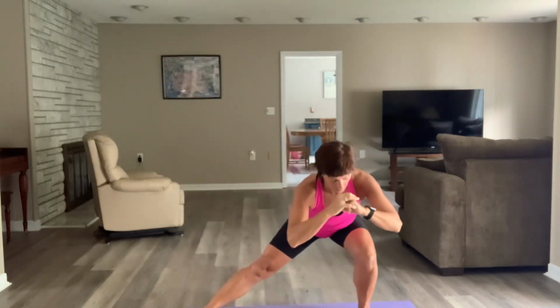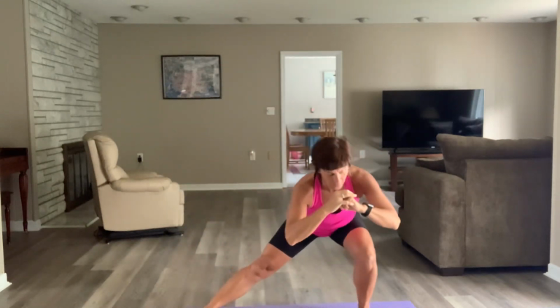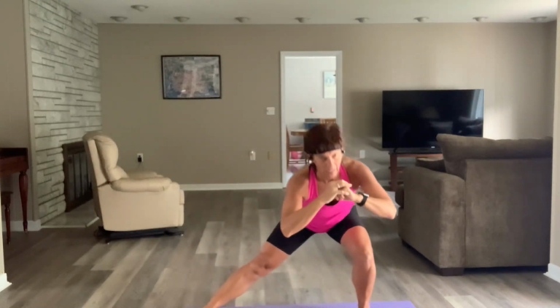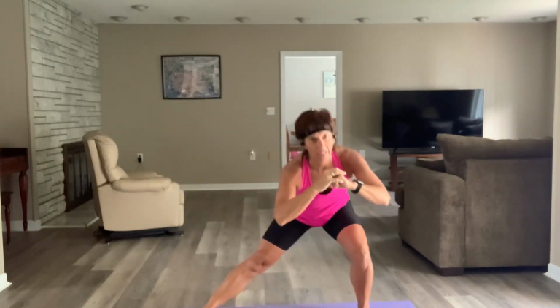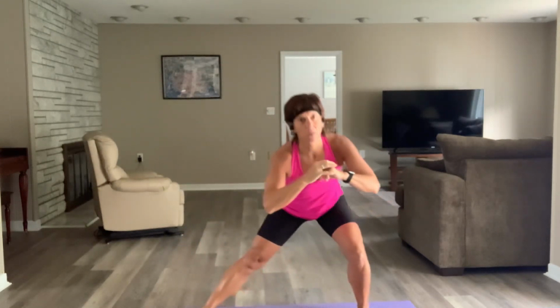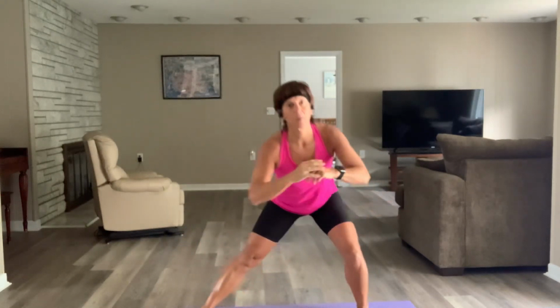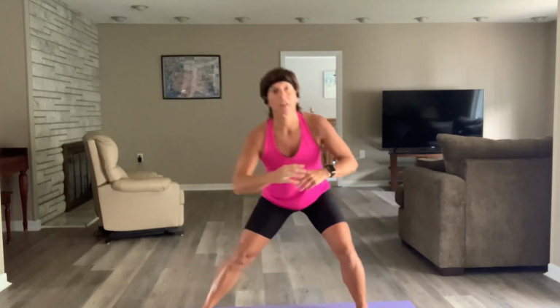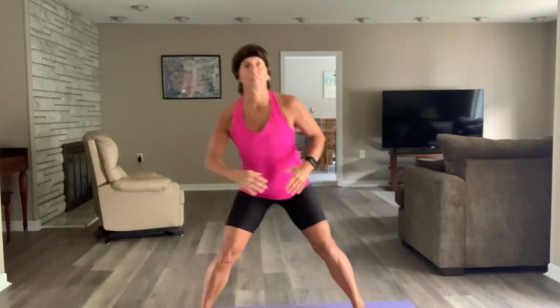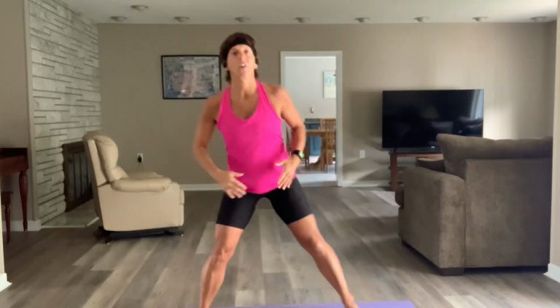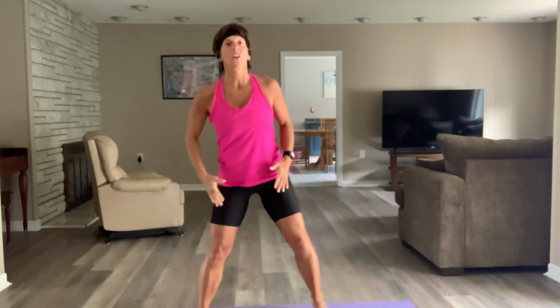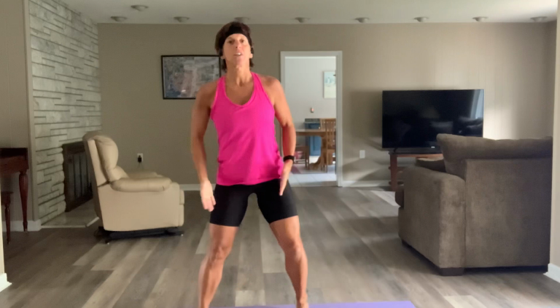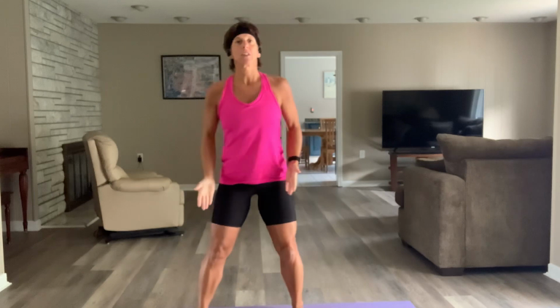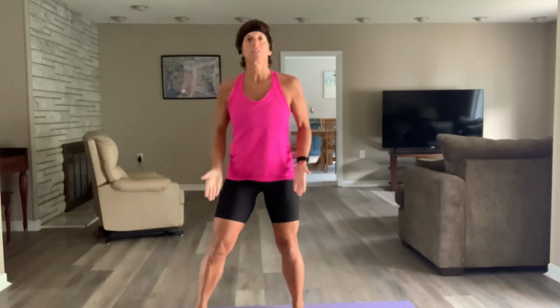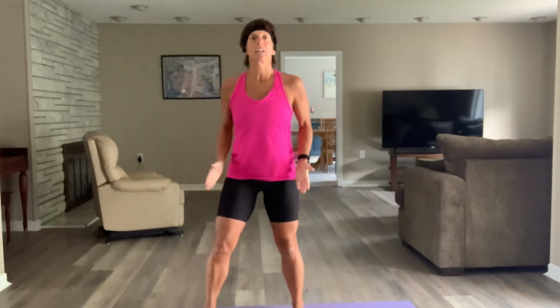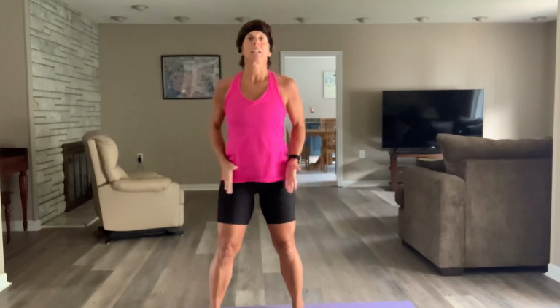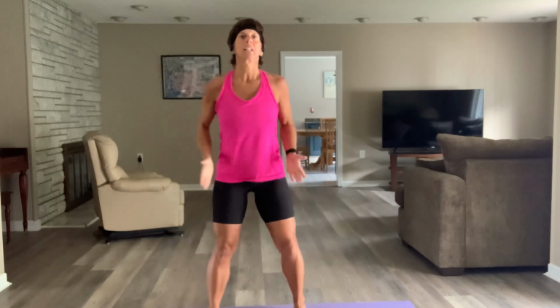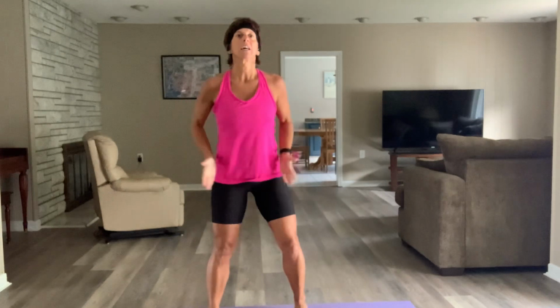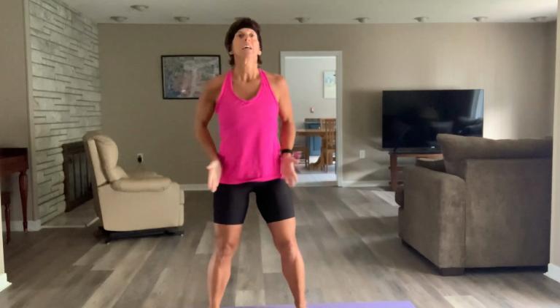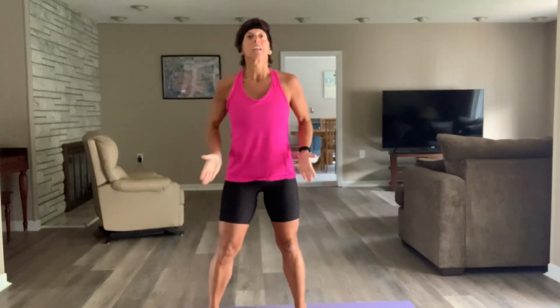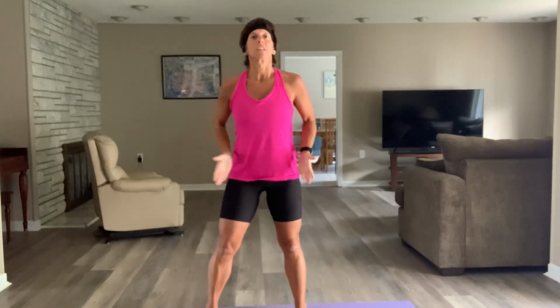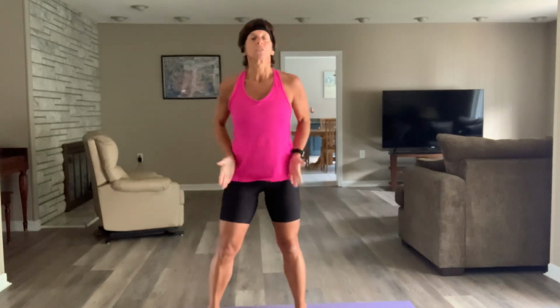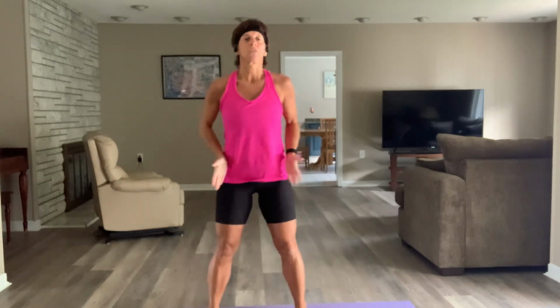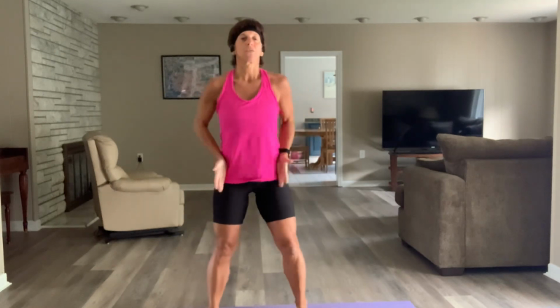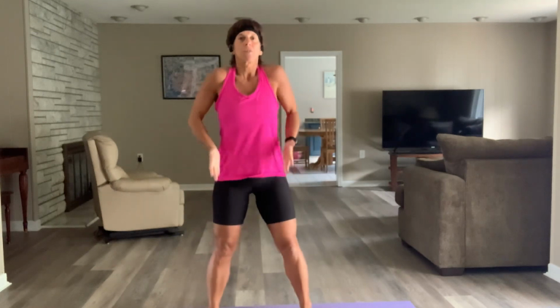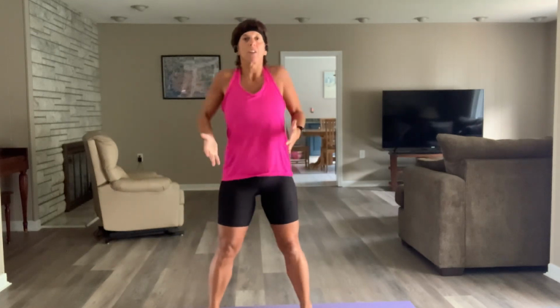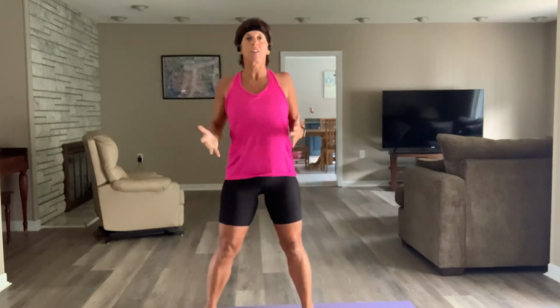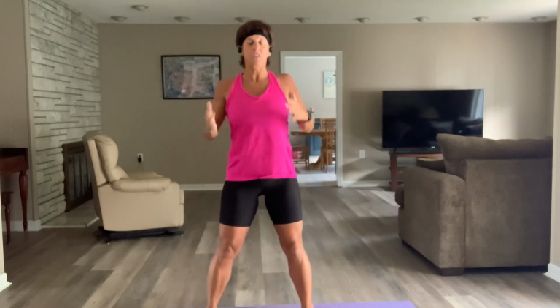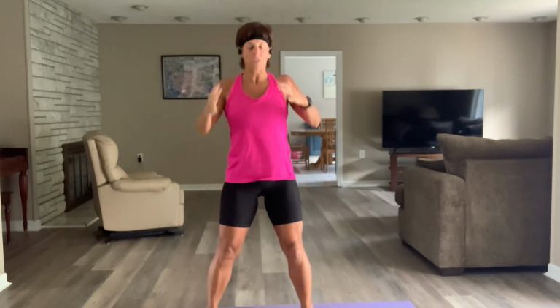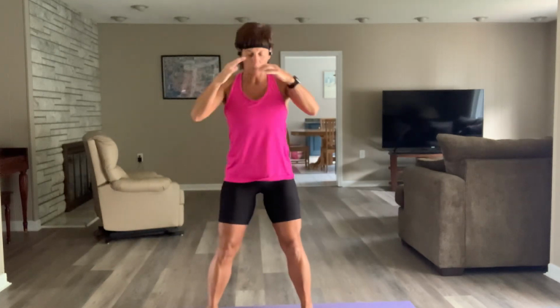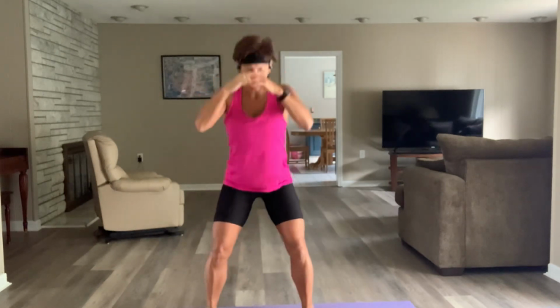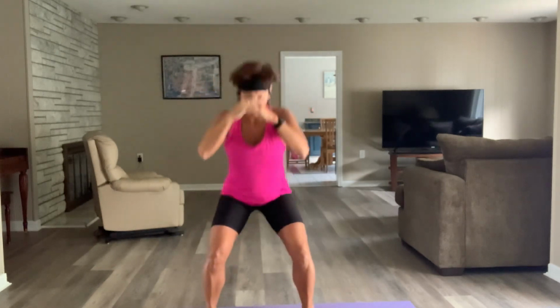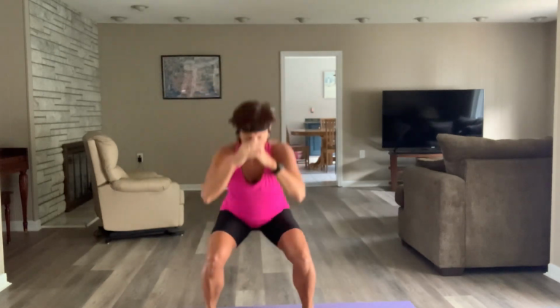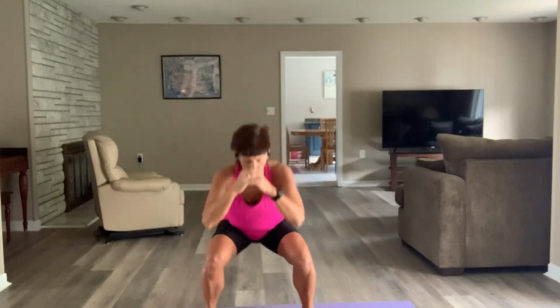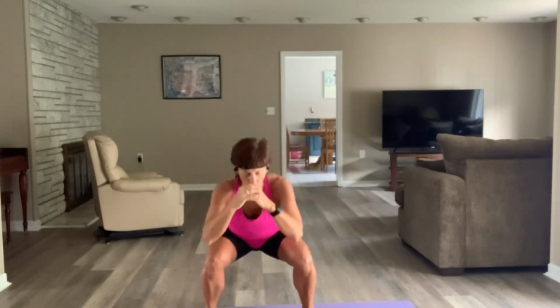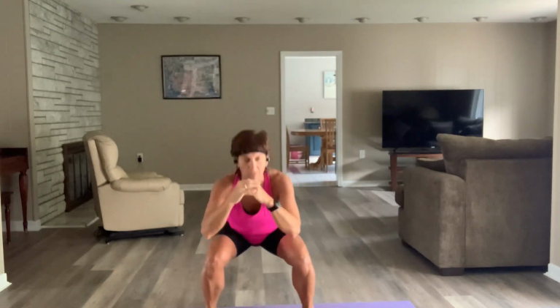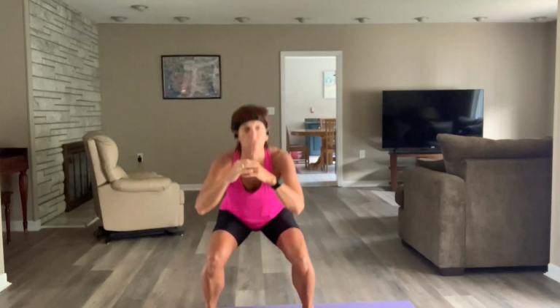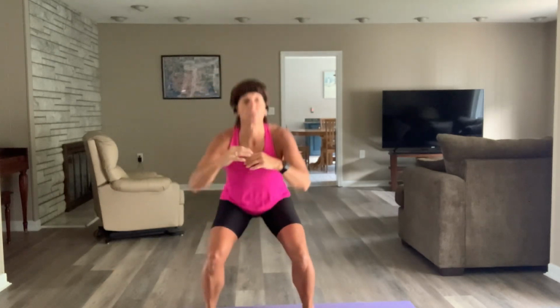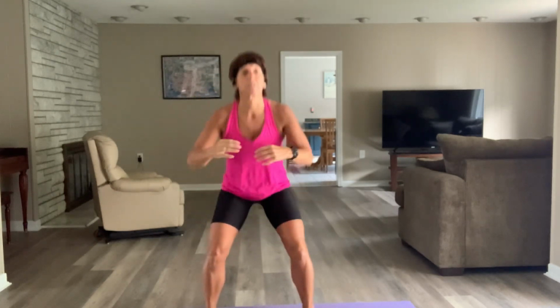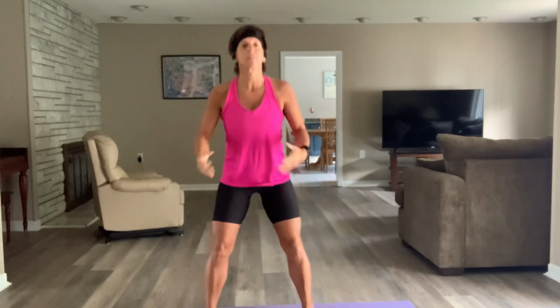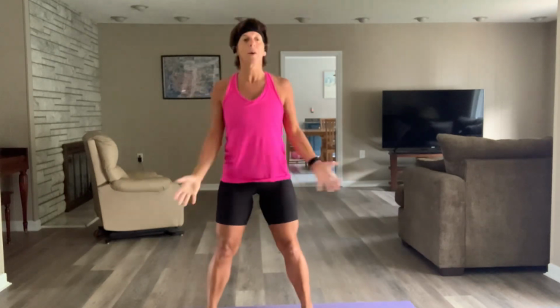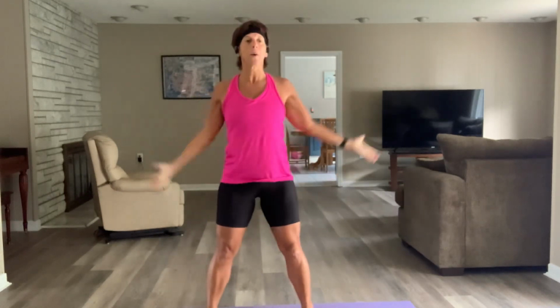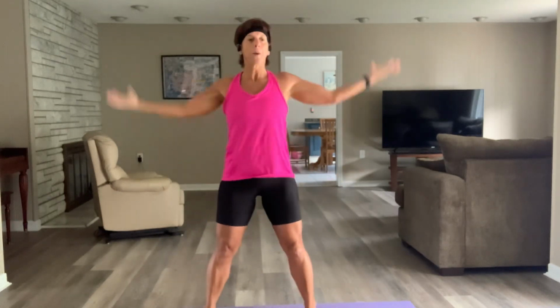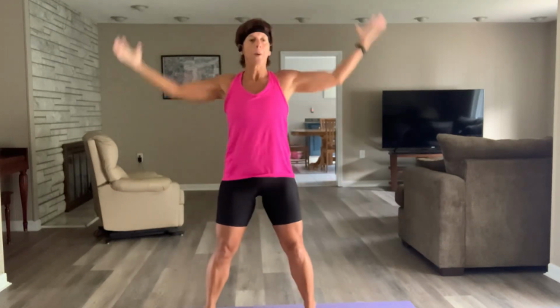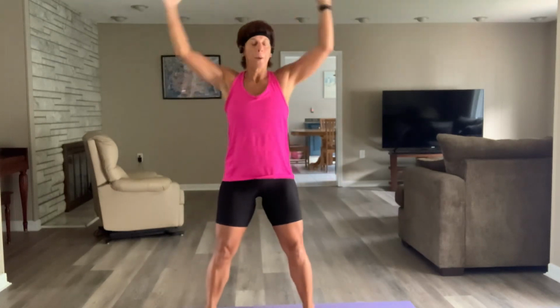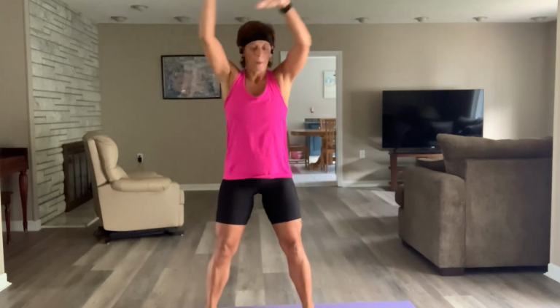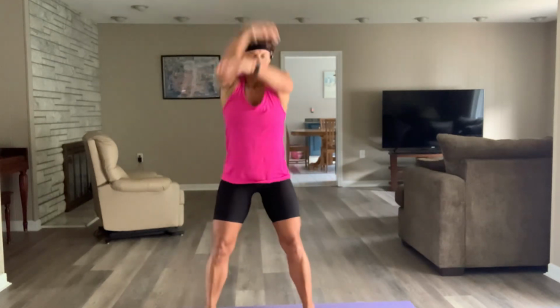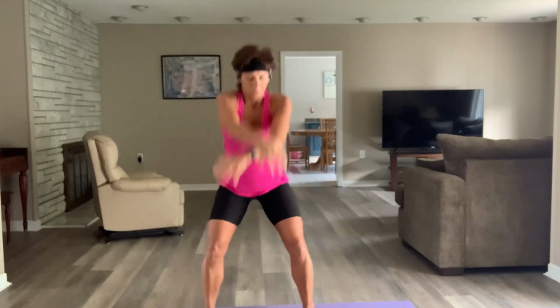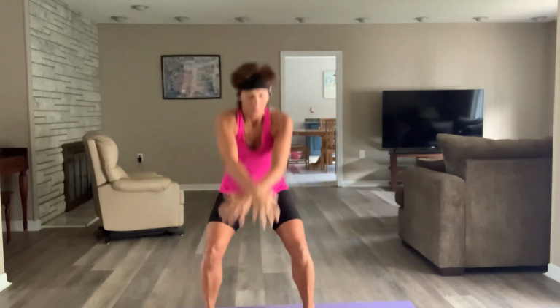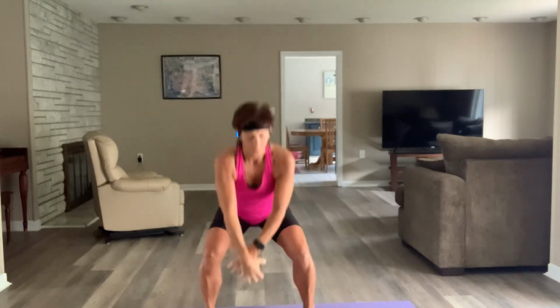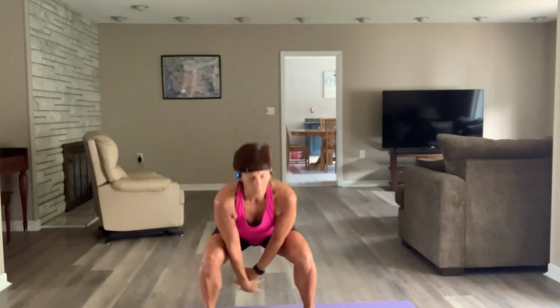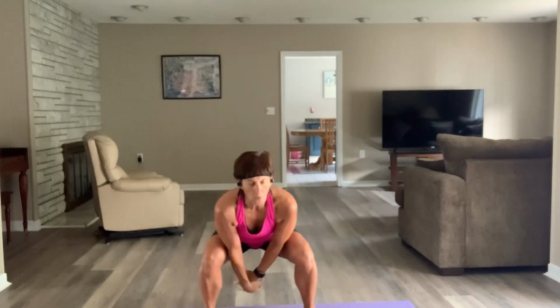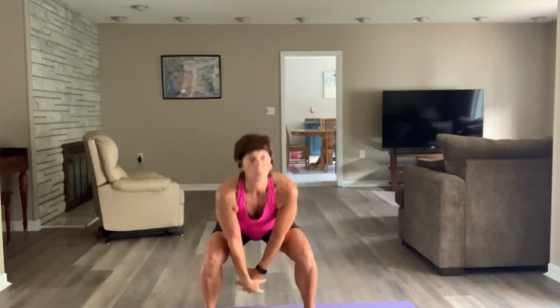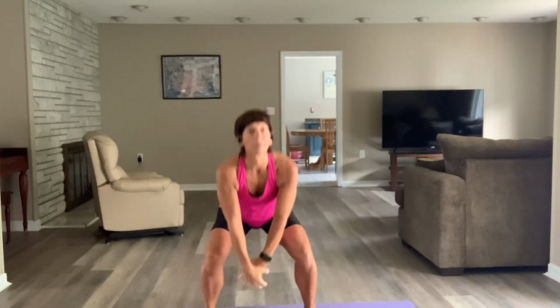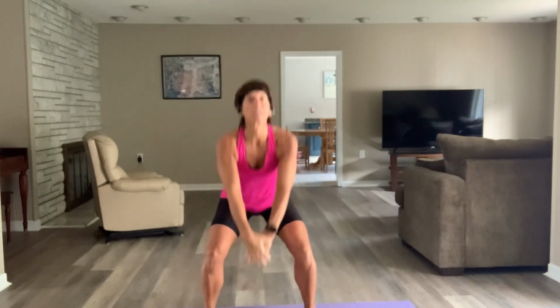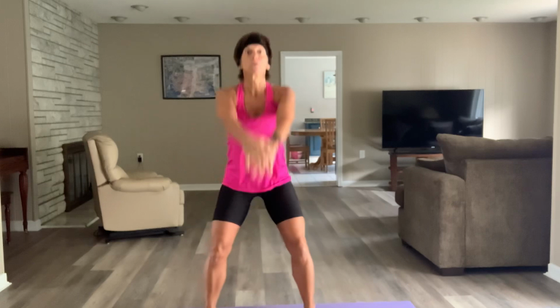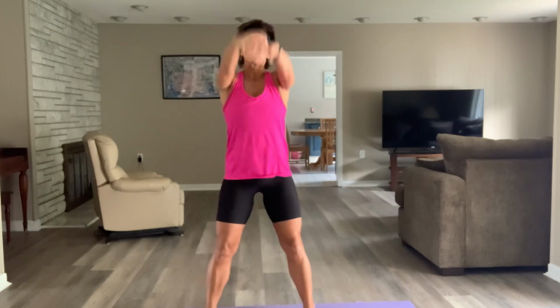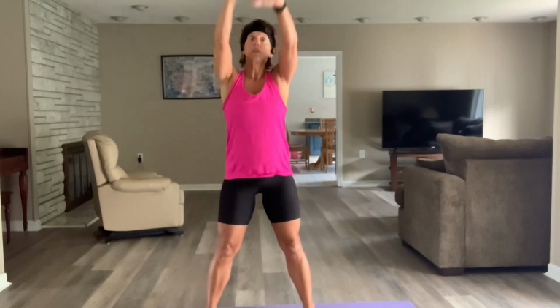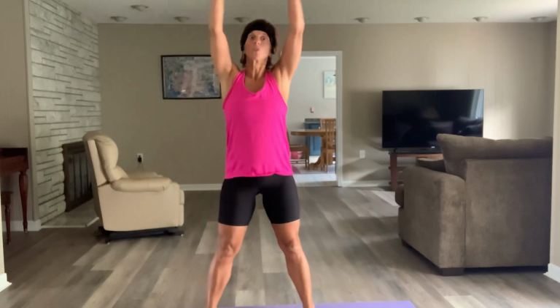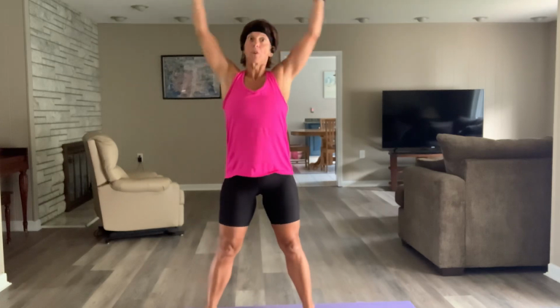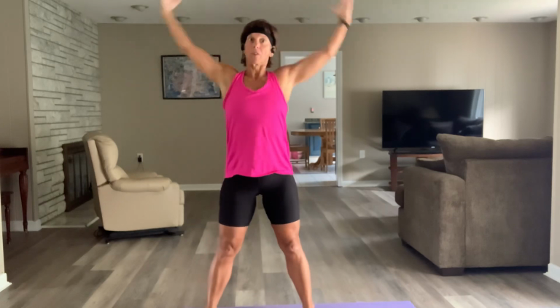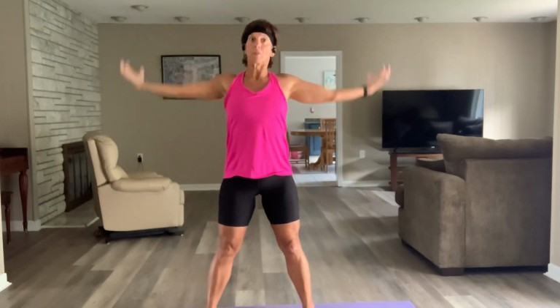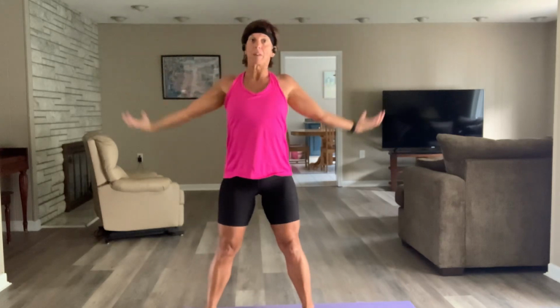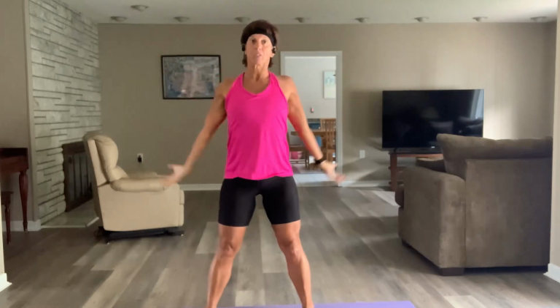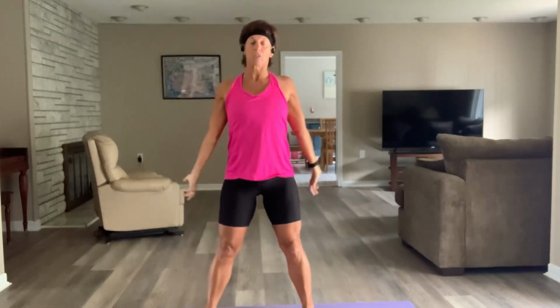A little bit on the cardio side — get those feet right, knee drop, drop those shoulders, squat and squeeze. Oh, my glutes also hurt from yesterday!